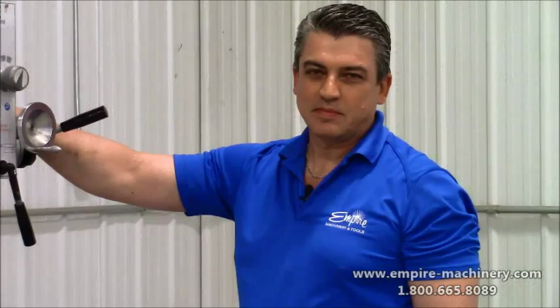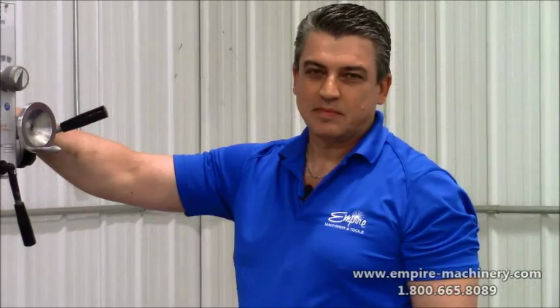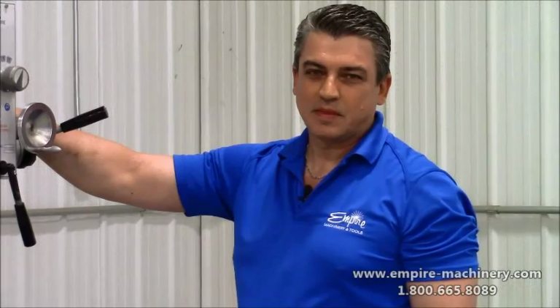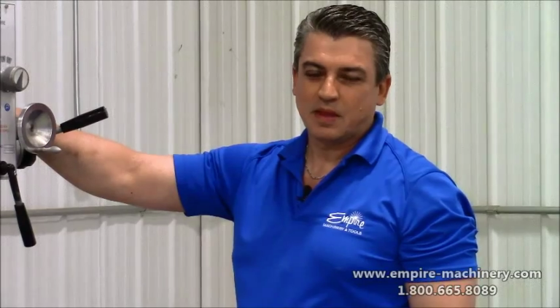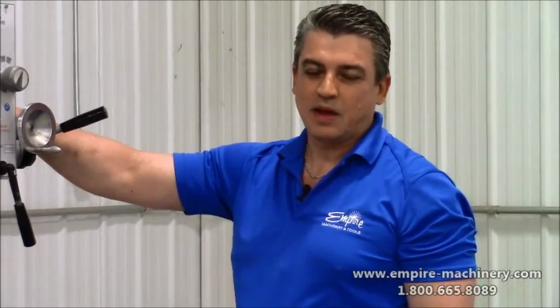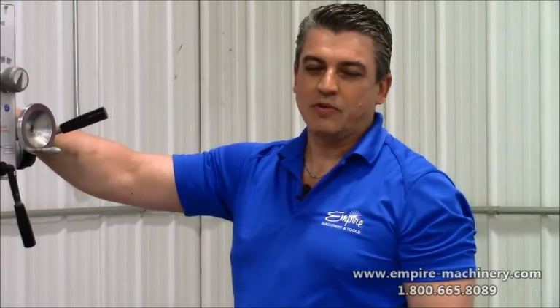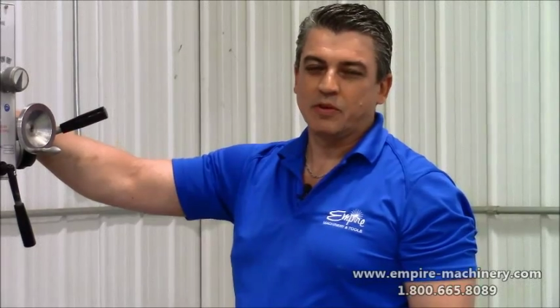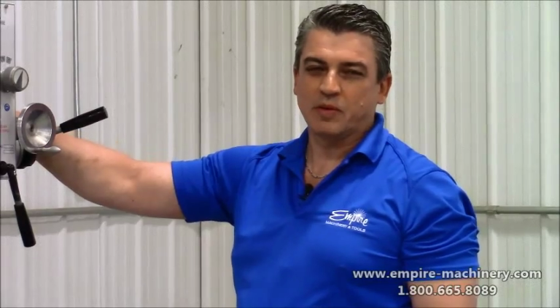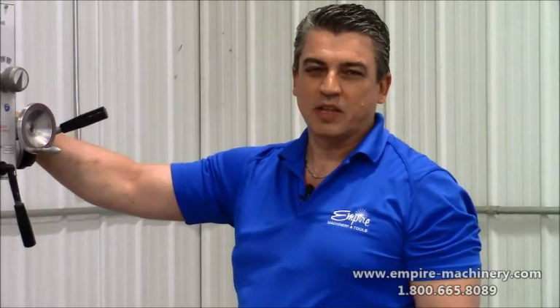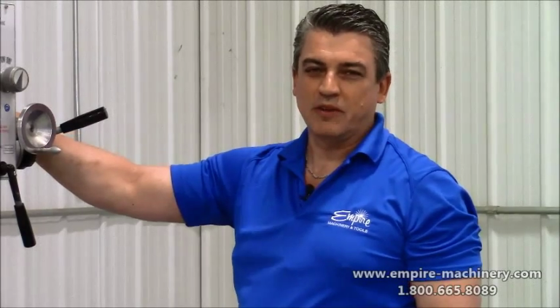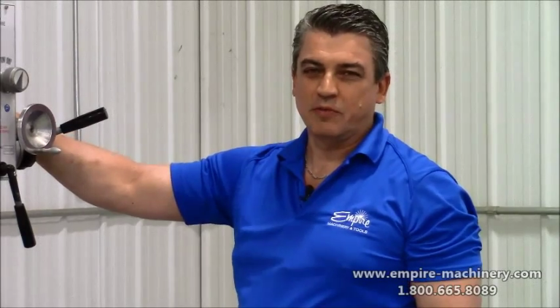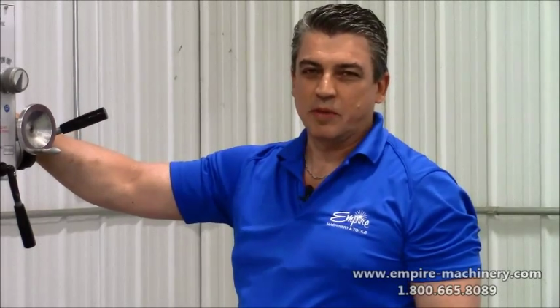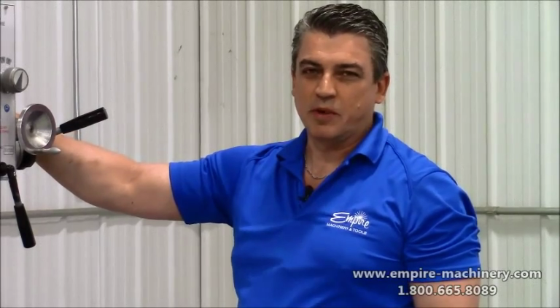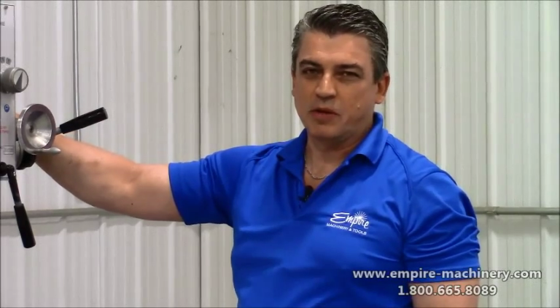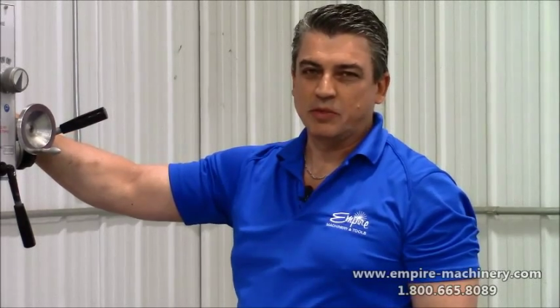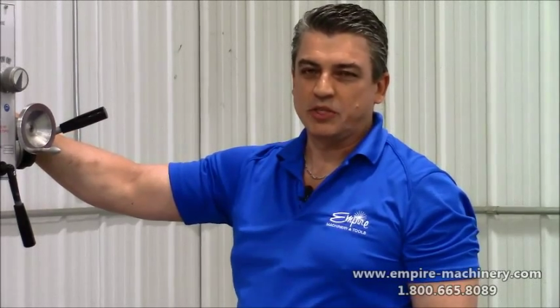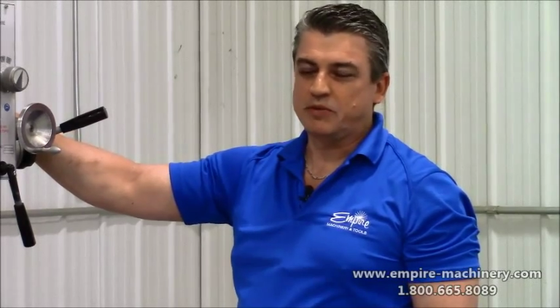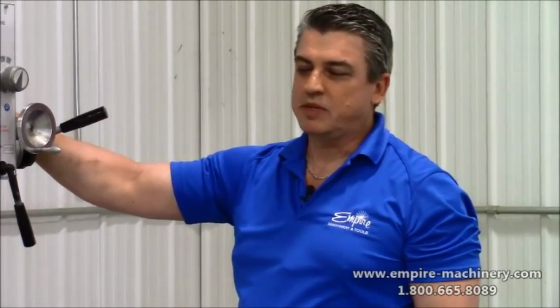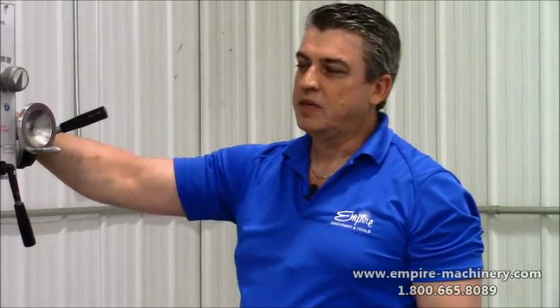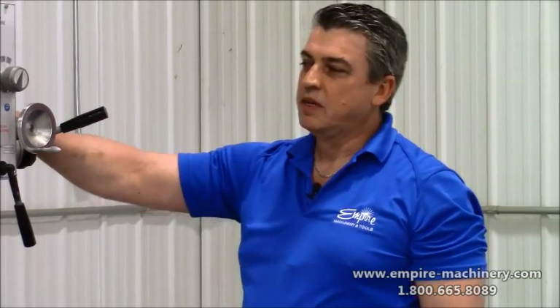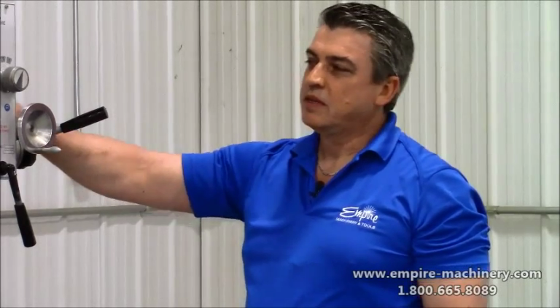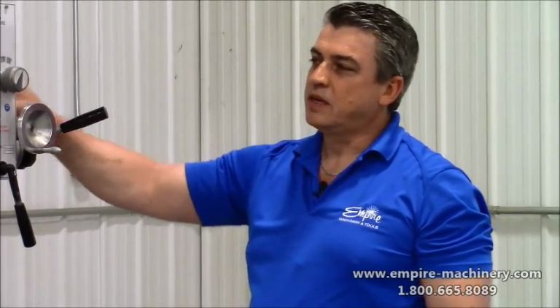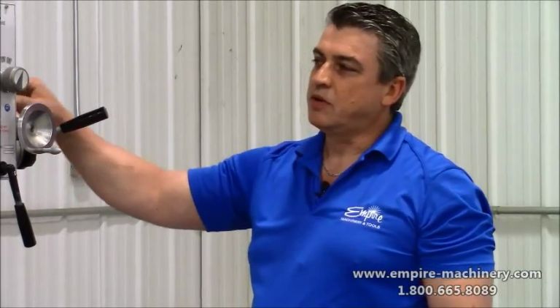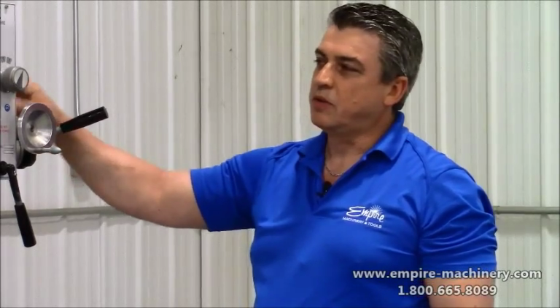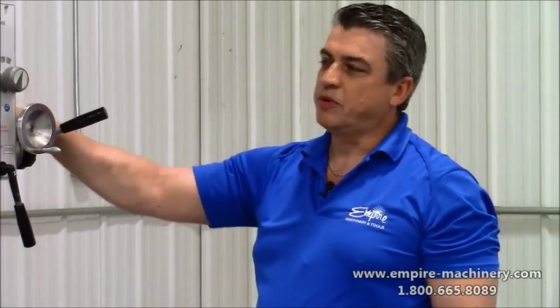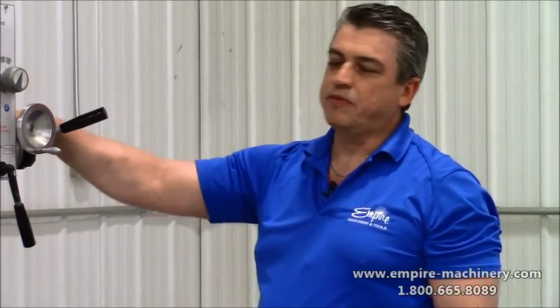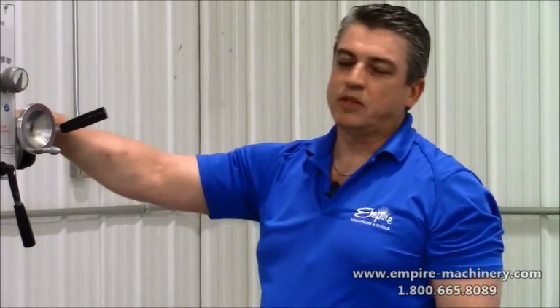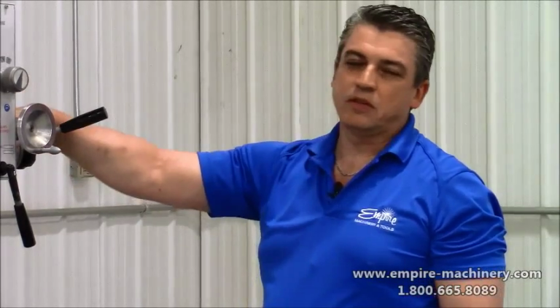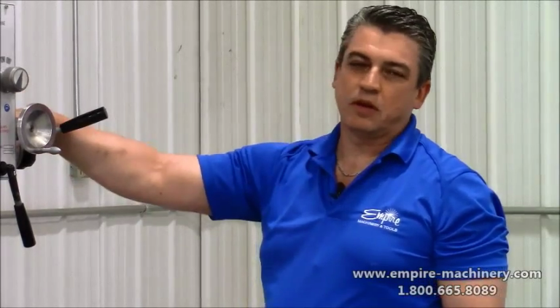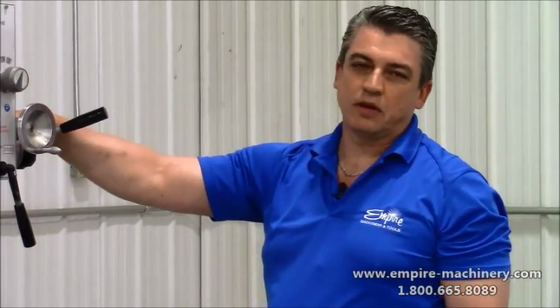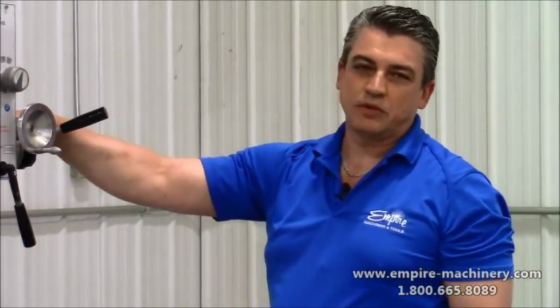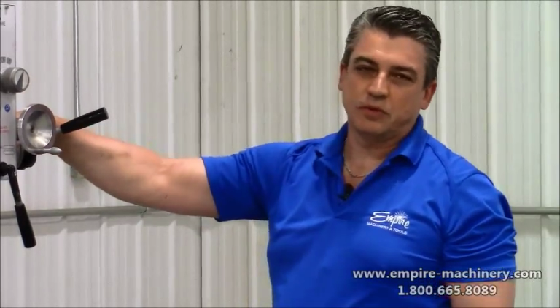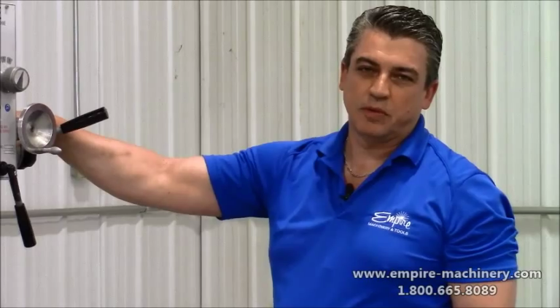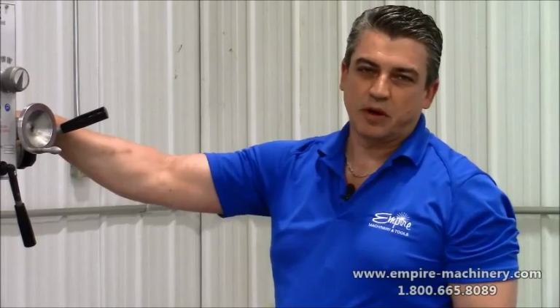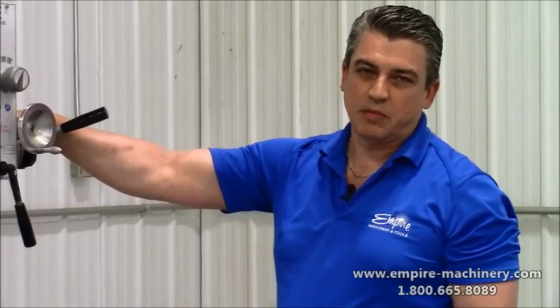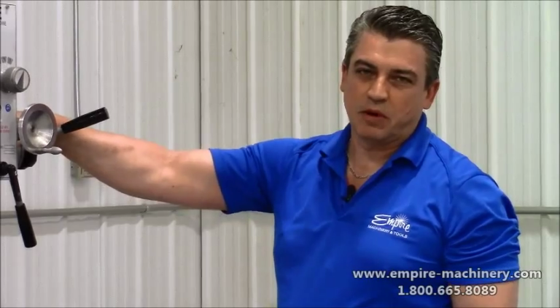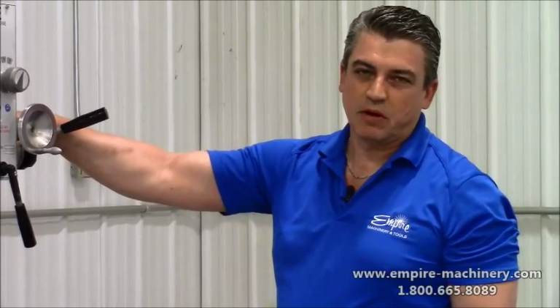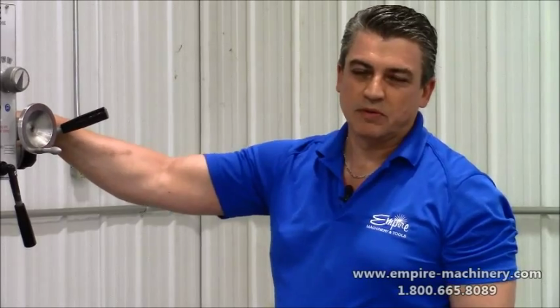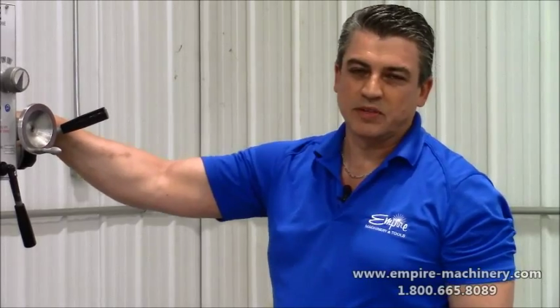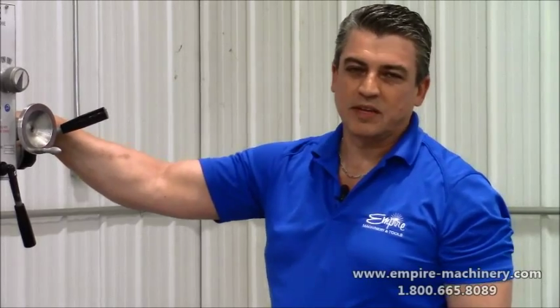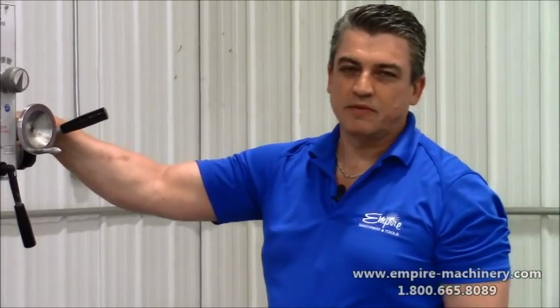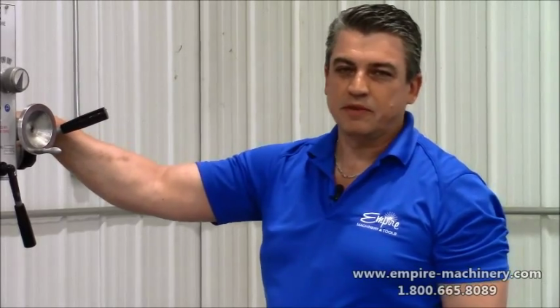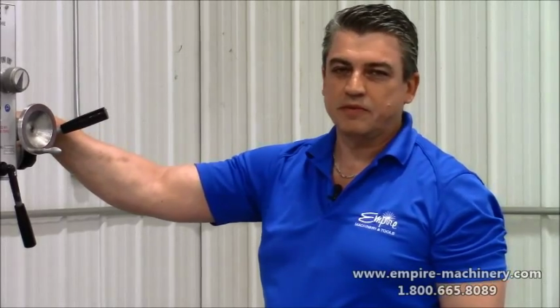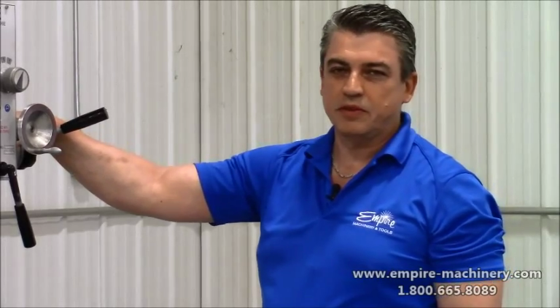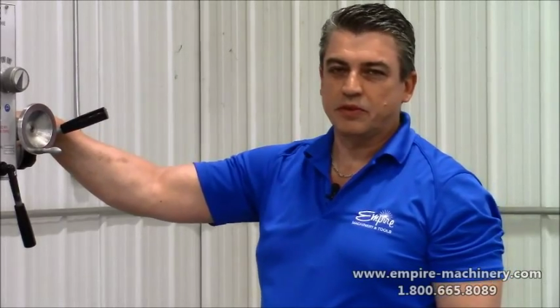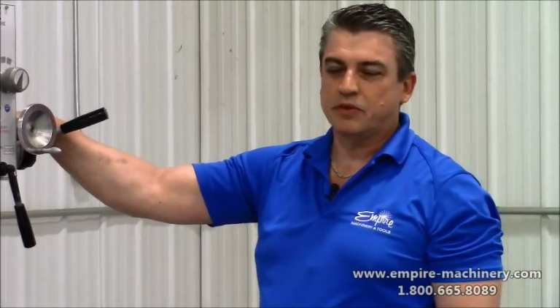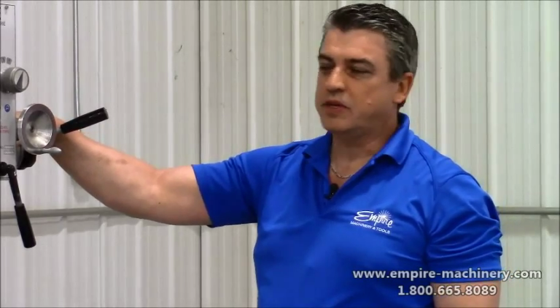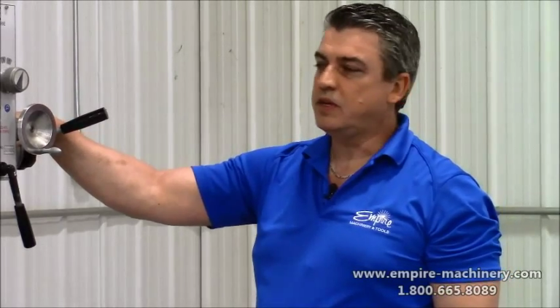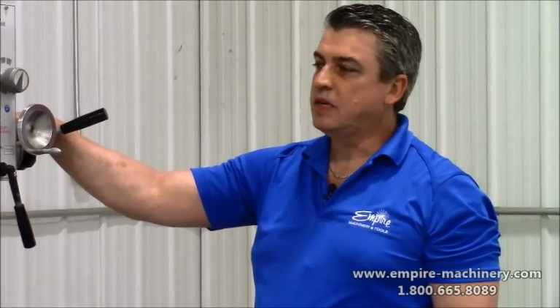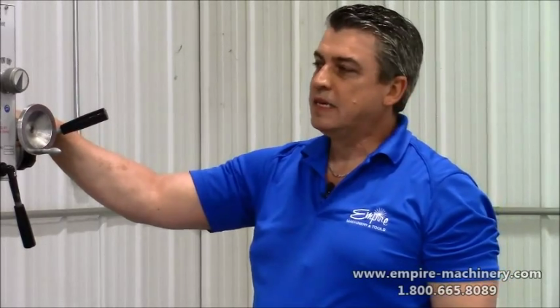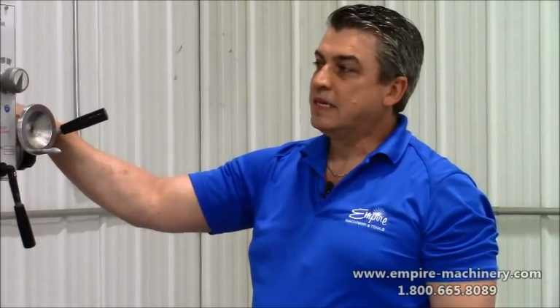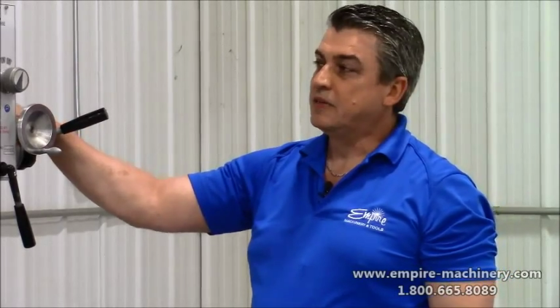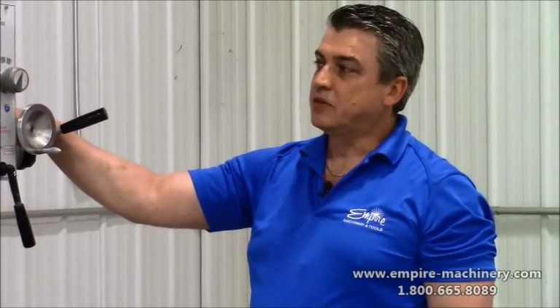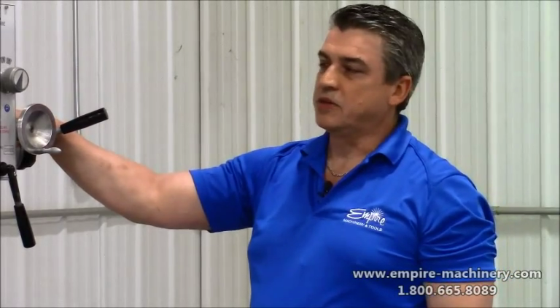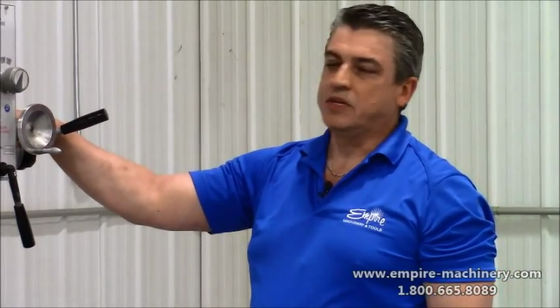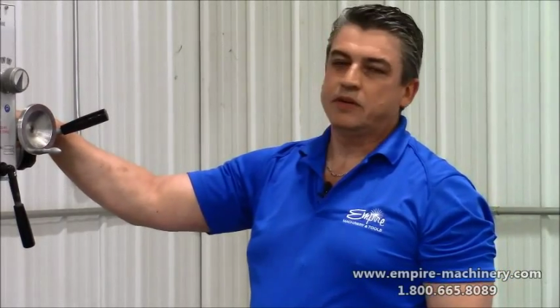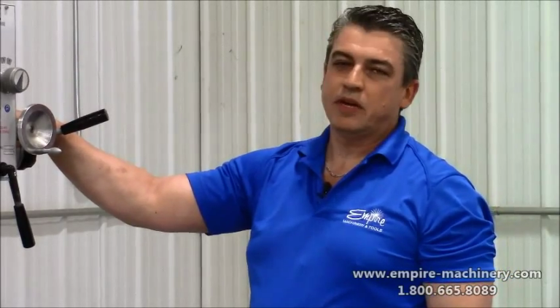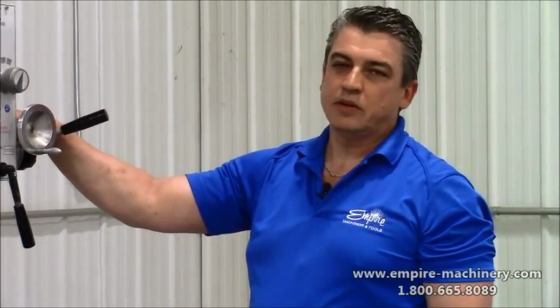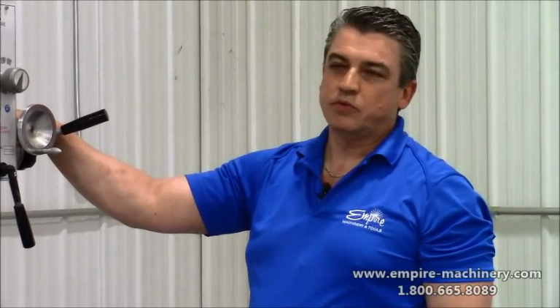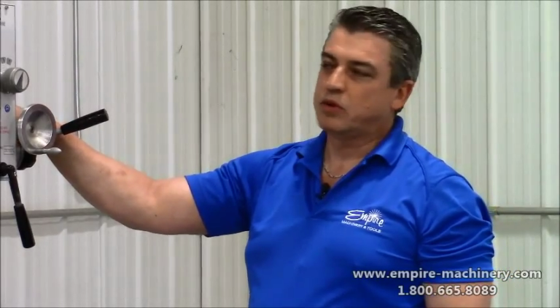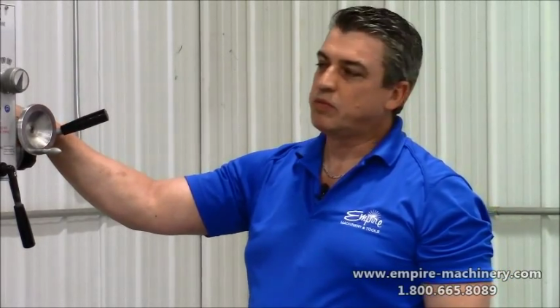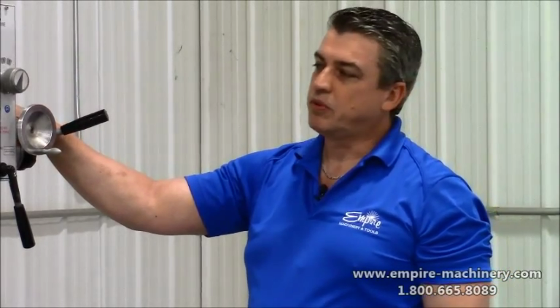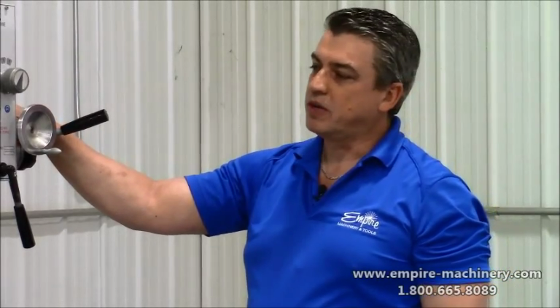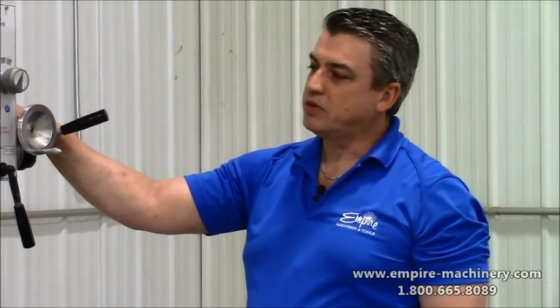Hi, Rick McLean from Empire Machinery. Today I want to briefly talk to you about our model Z5030. It's our geared head drill press.